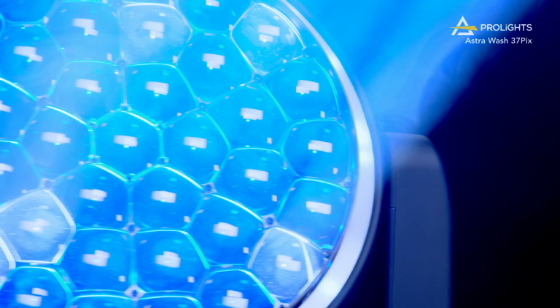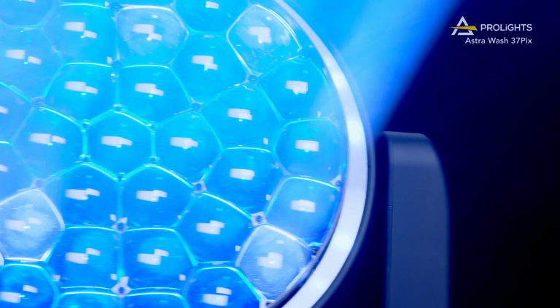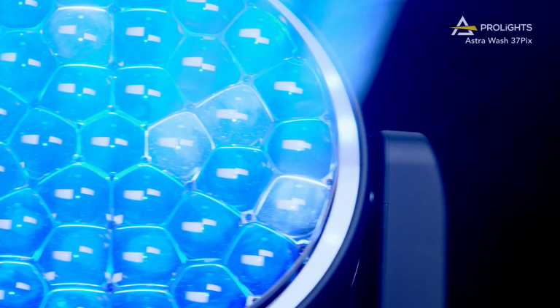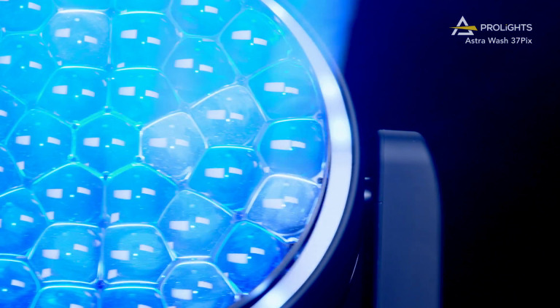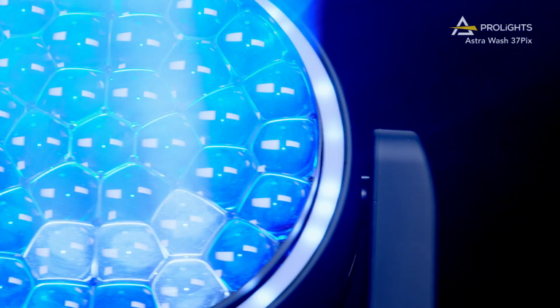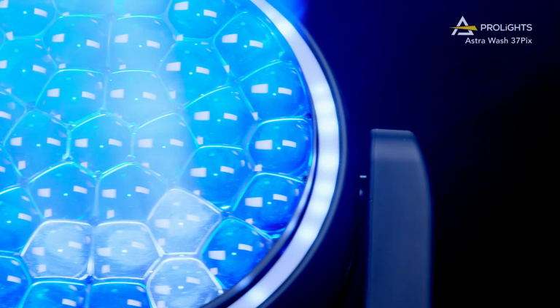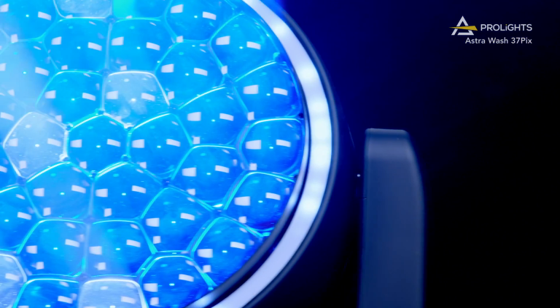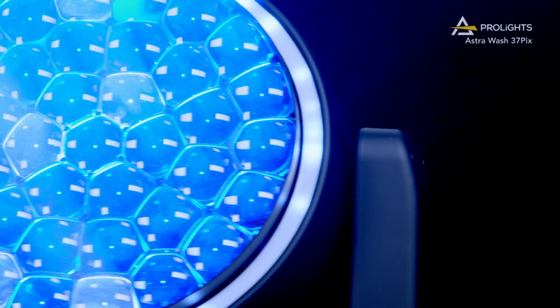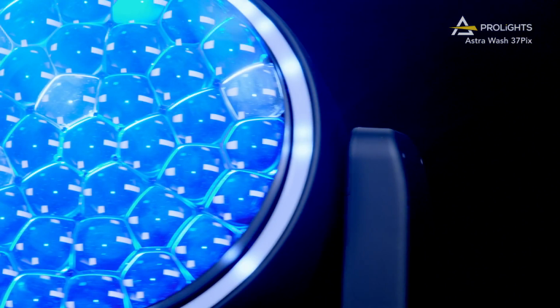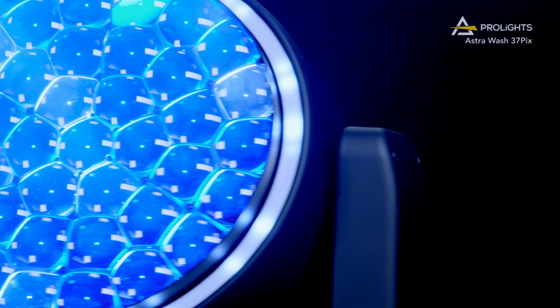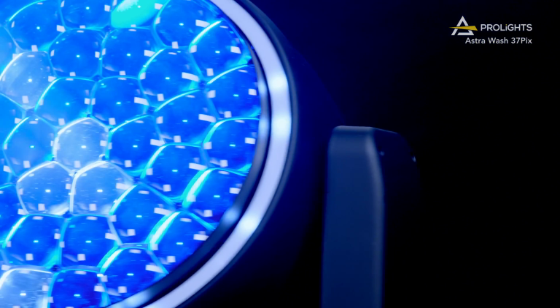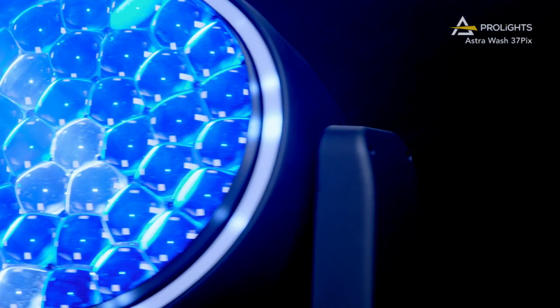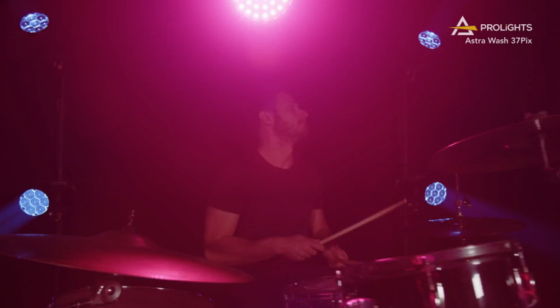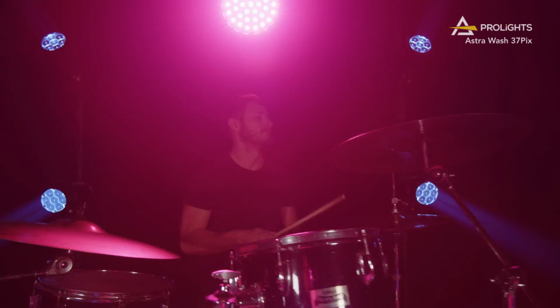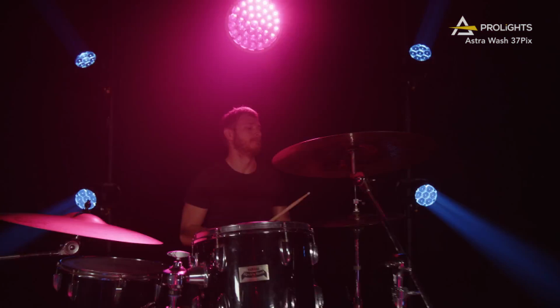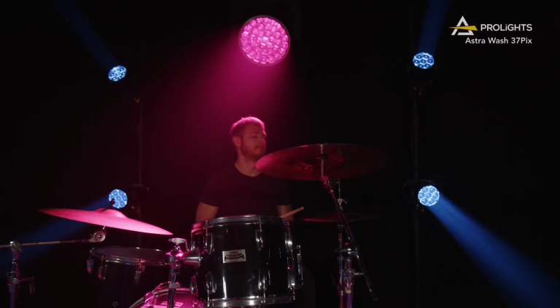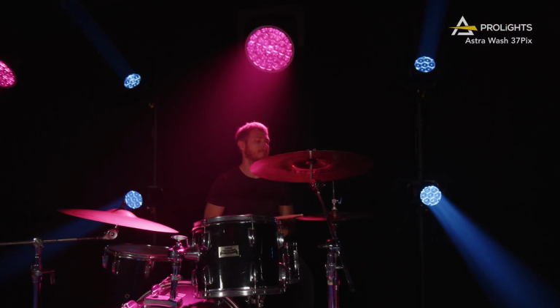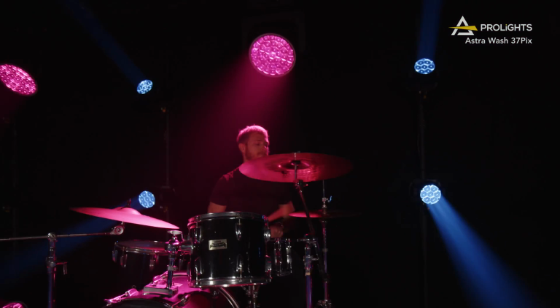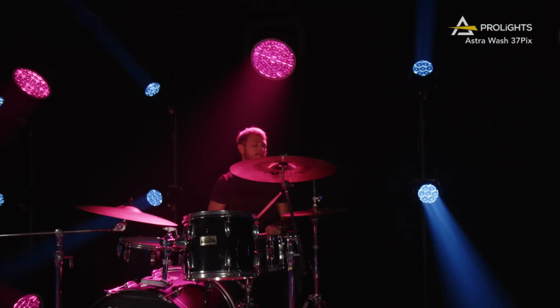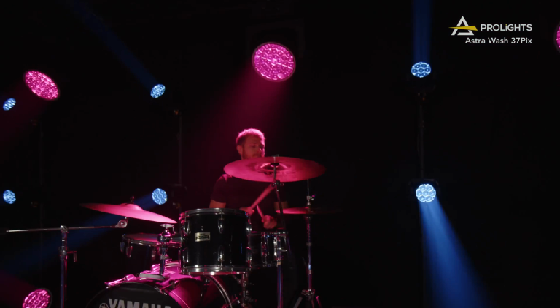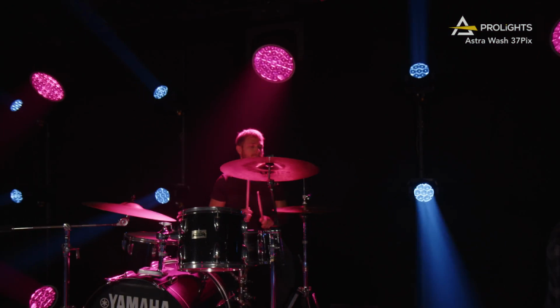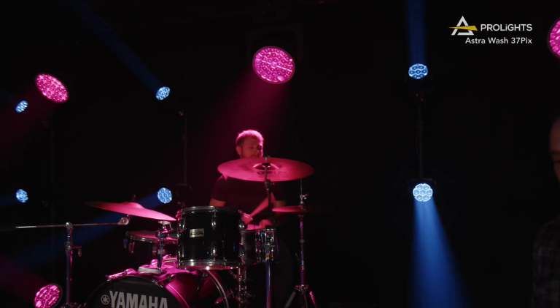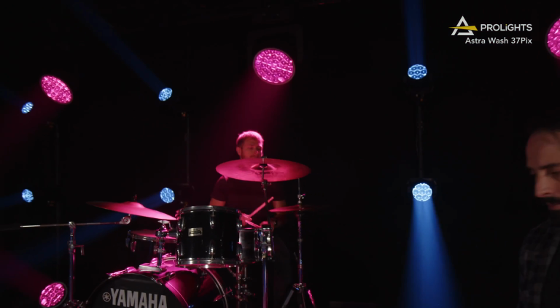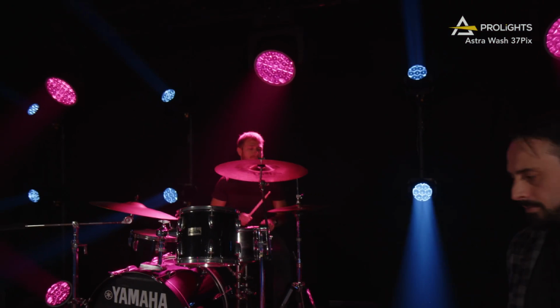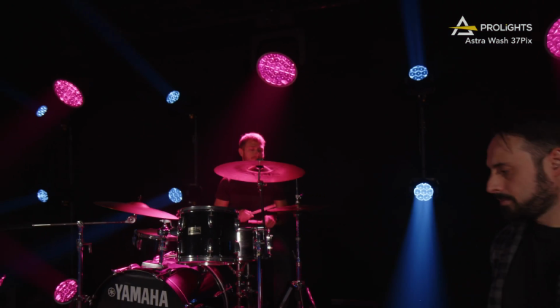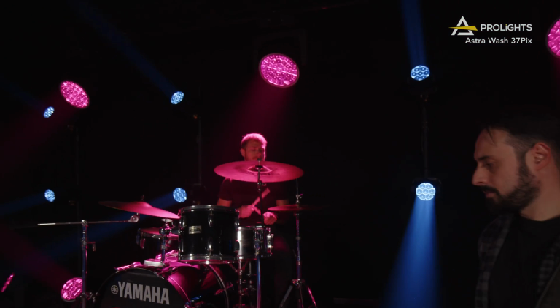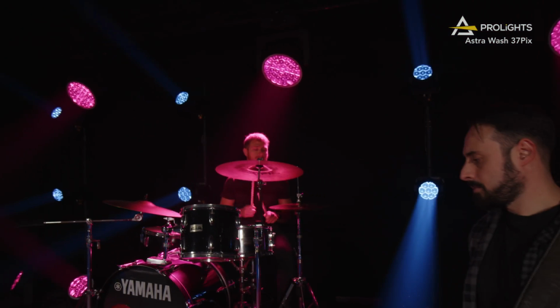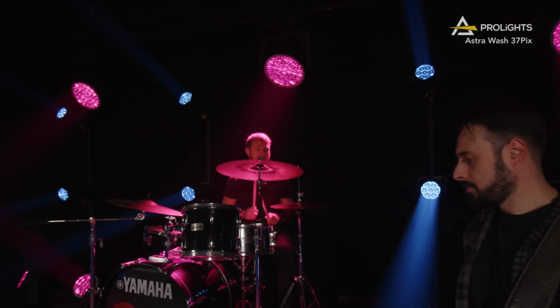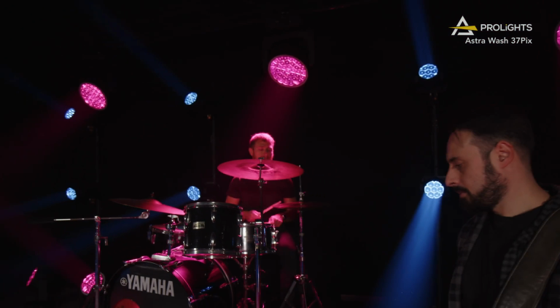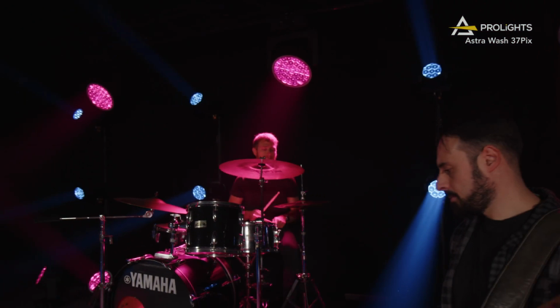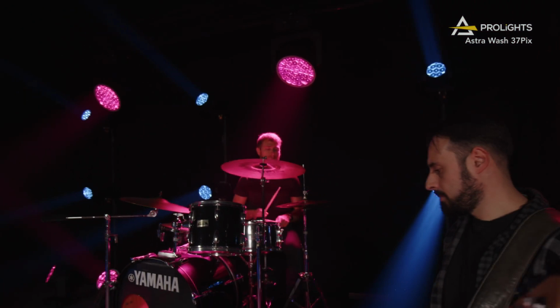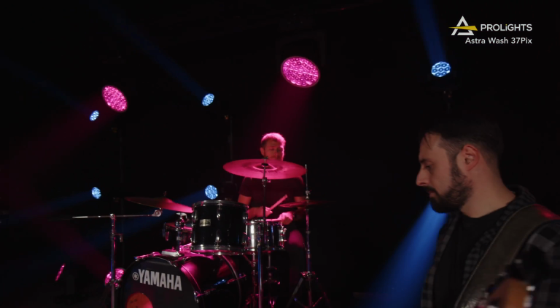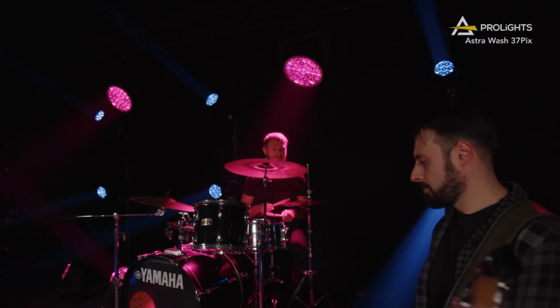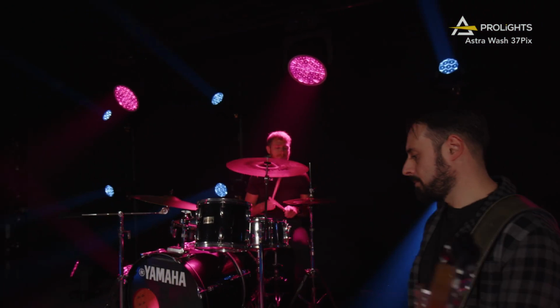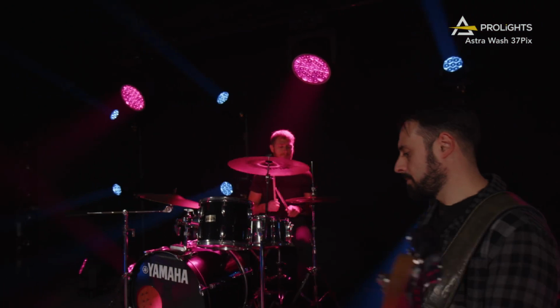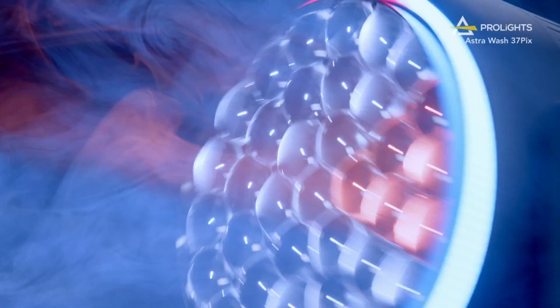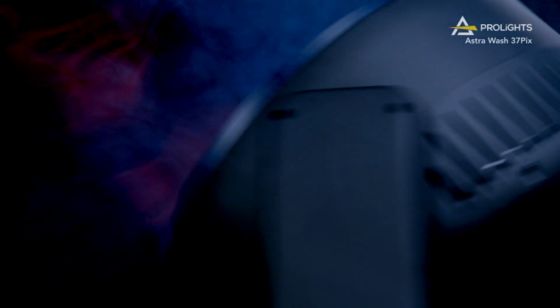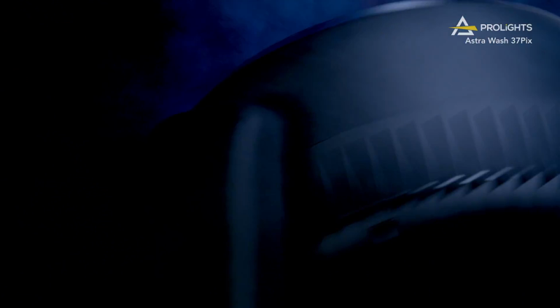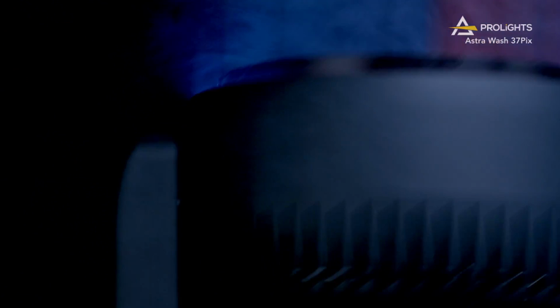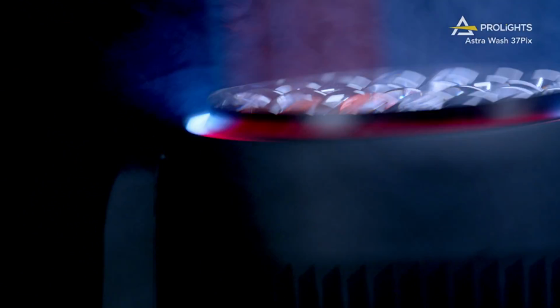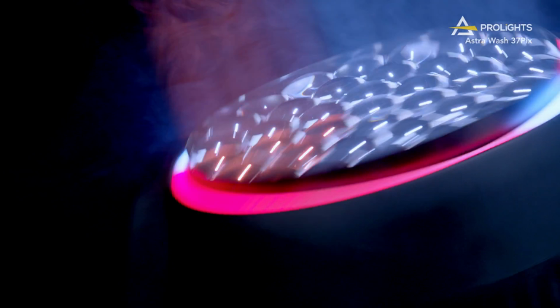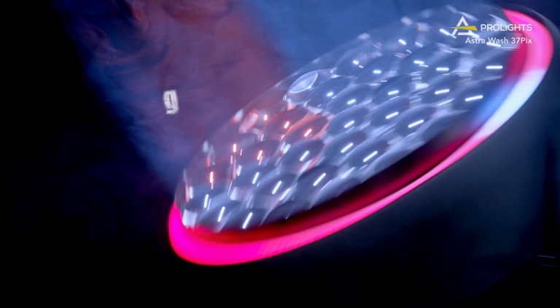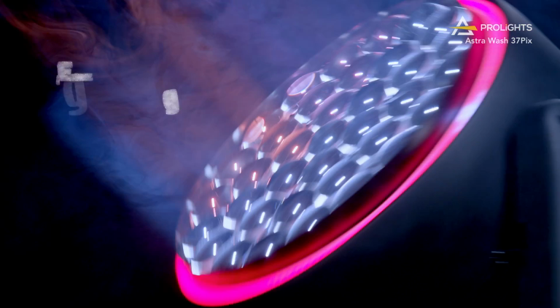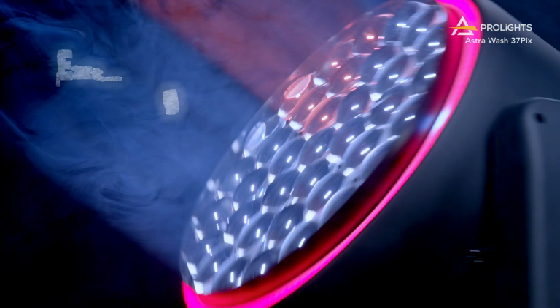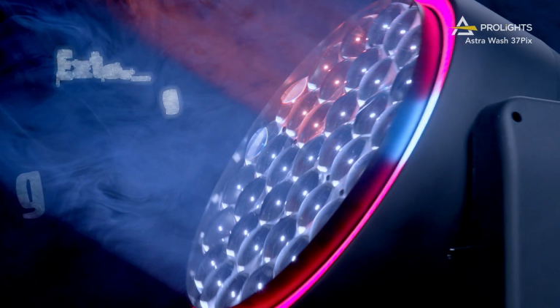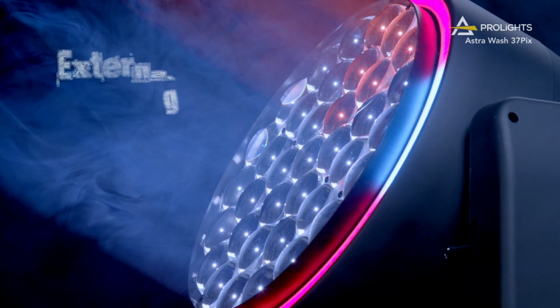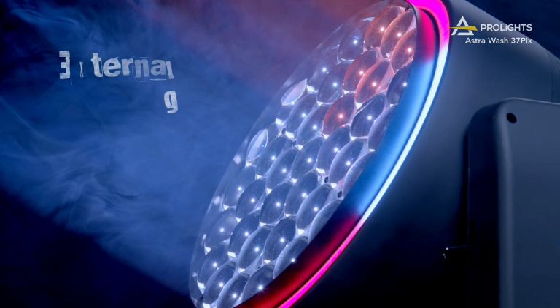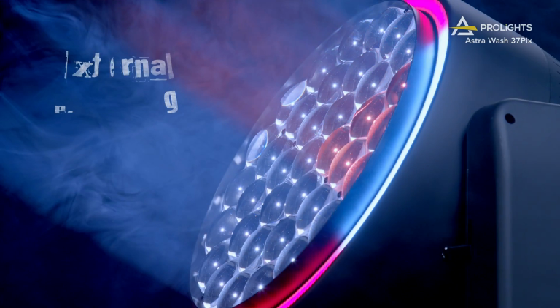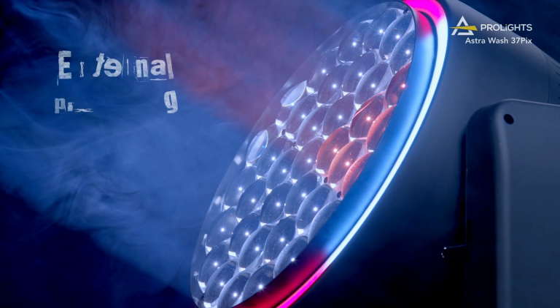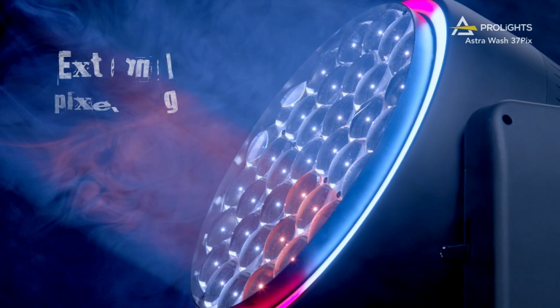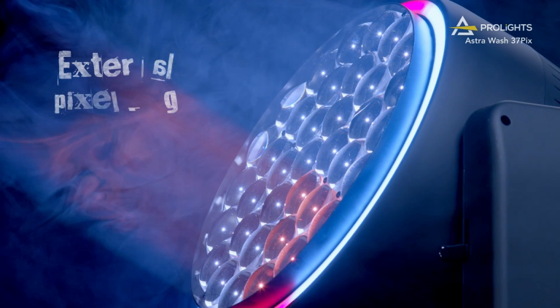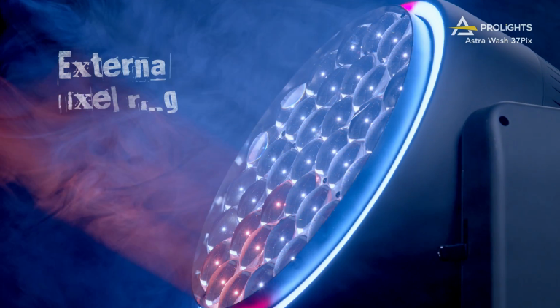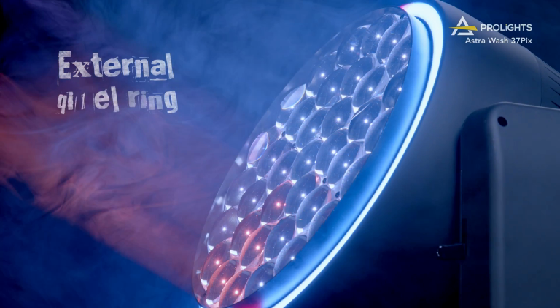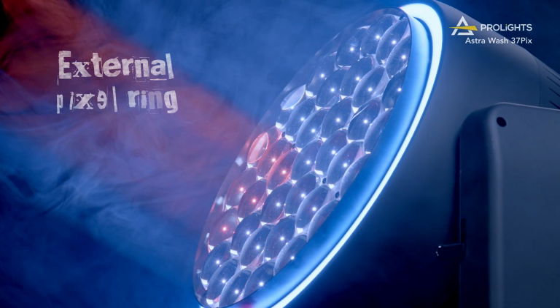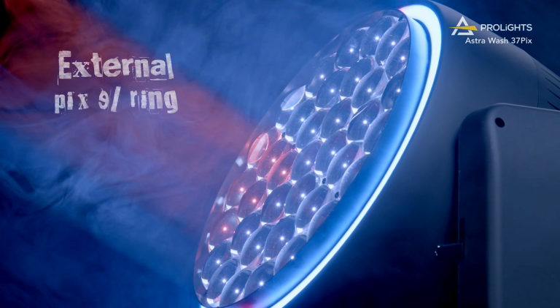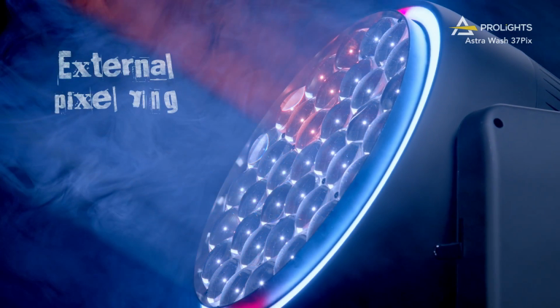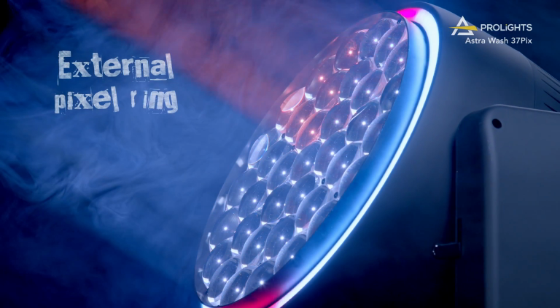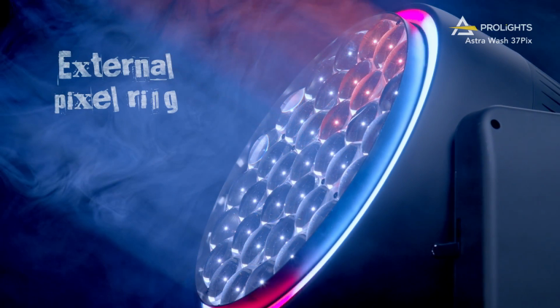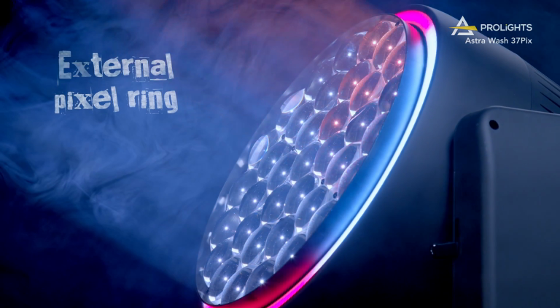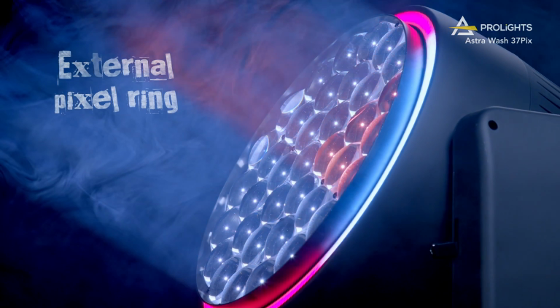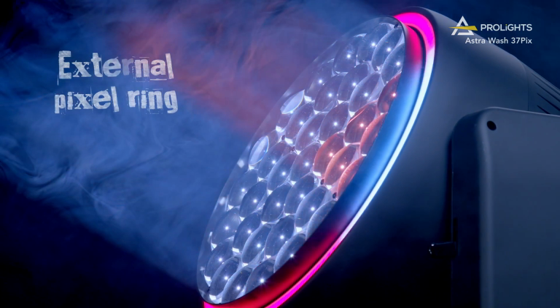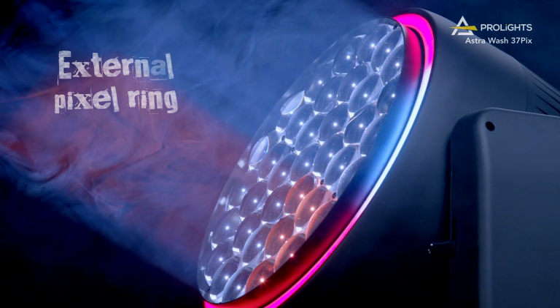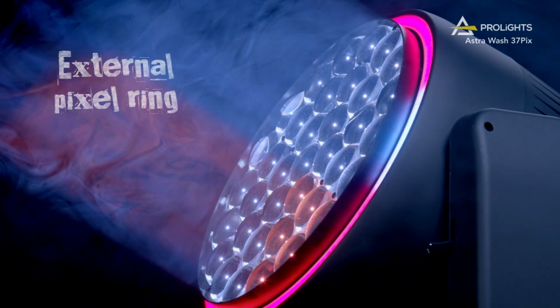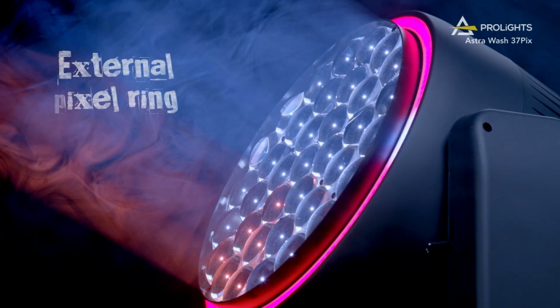Just like the Astrowash 19Pix, this larger version comes with an external pixel ring for added pixel effects.